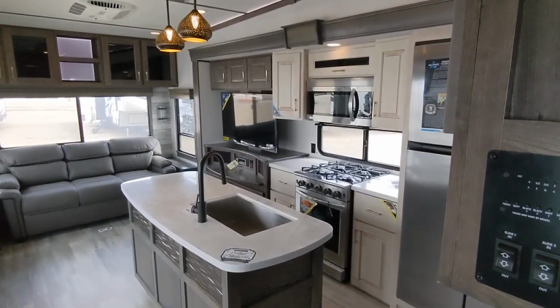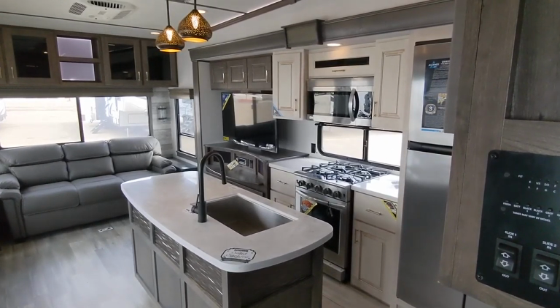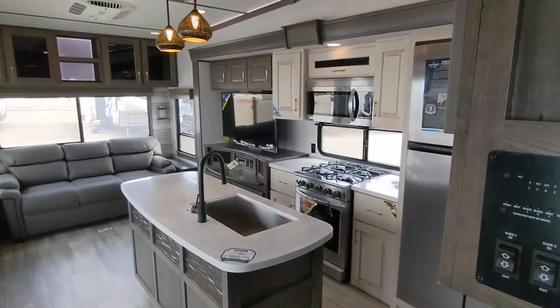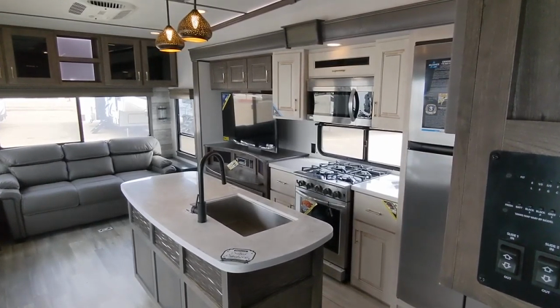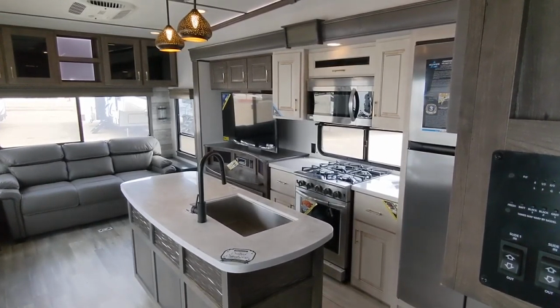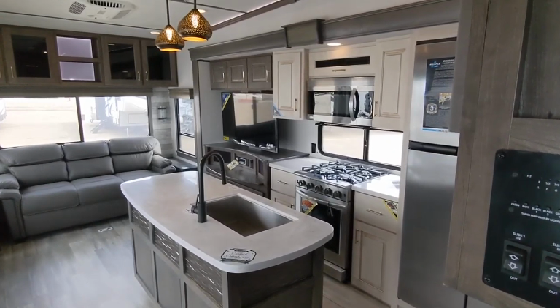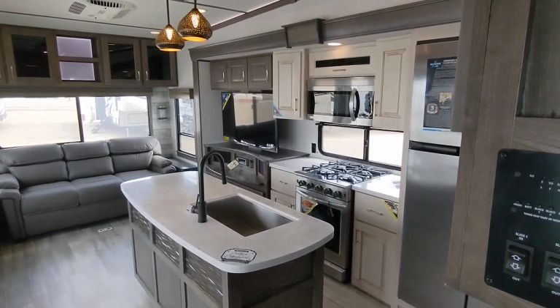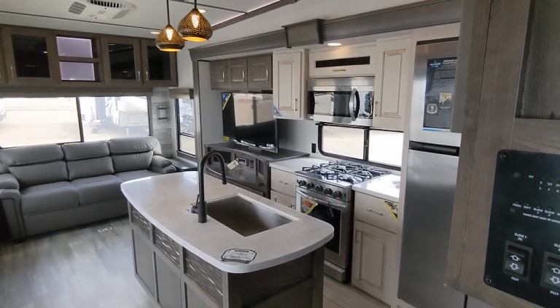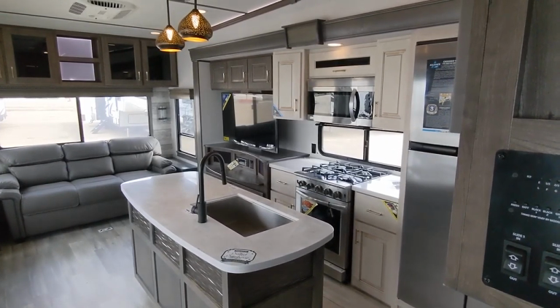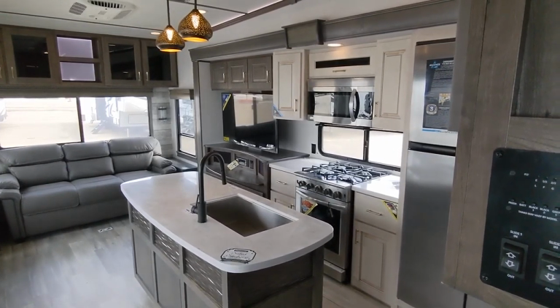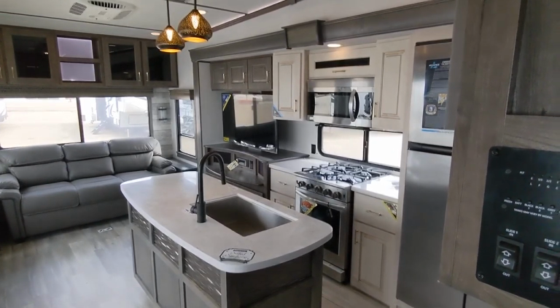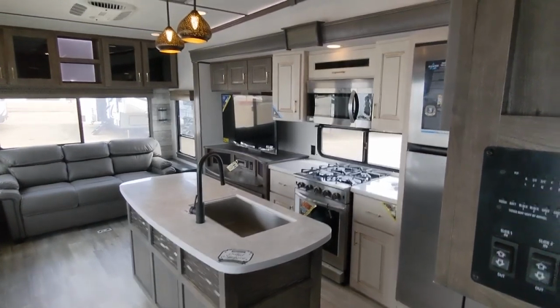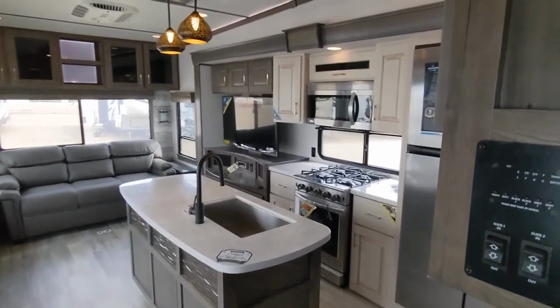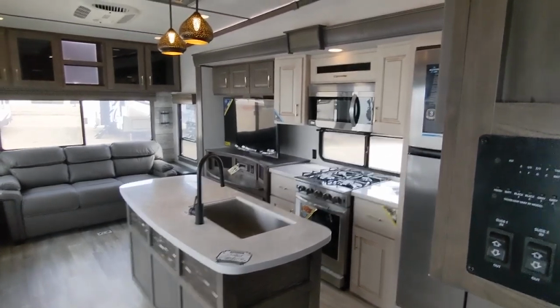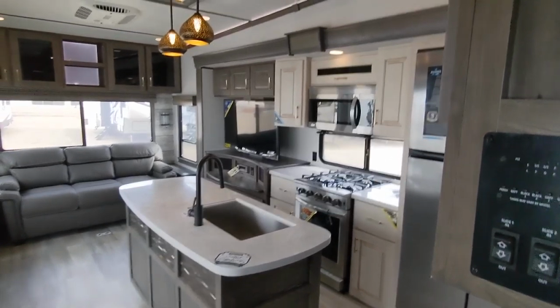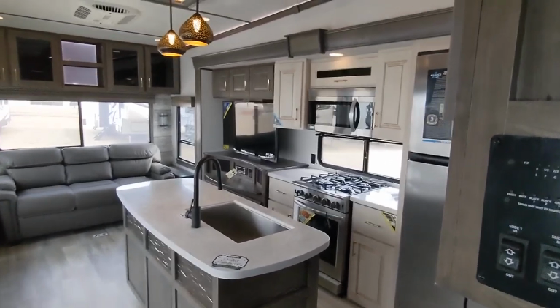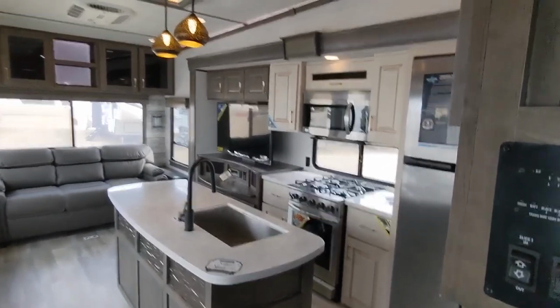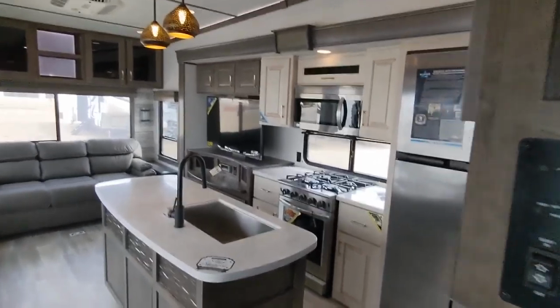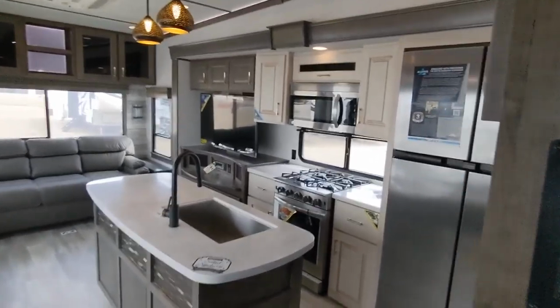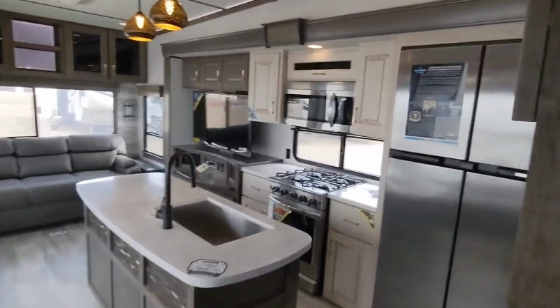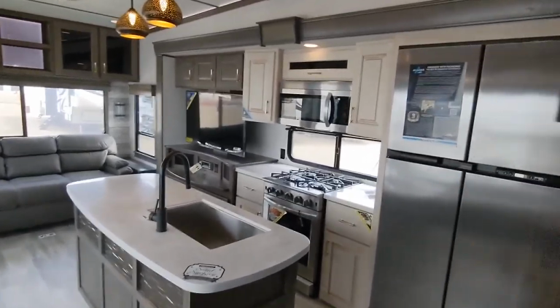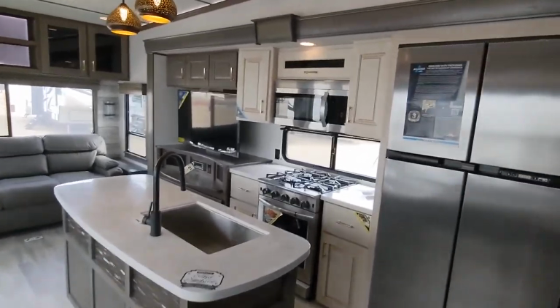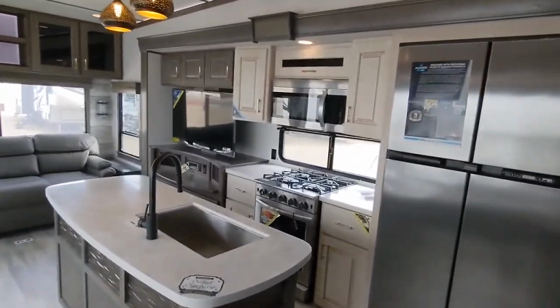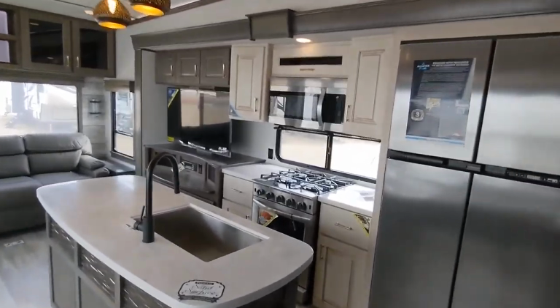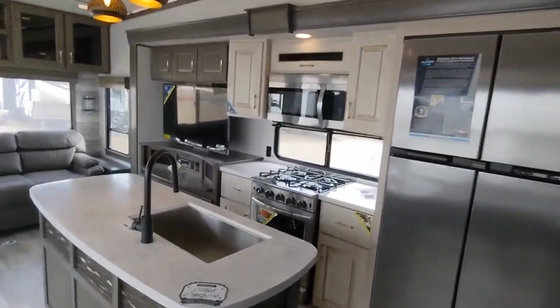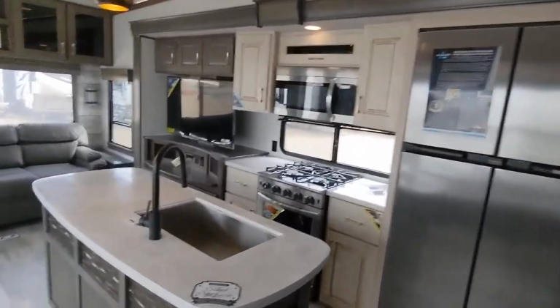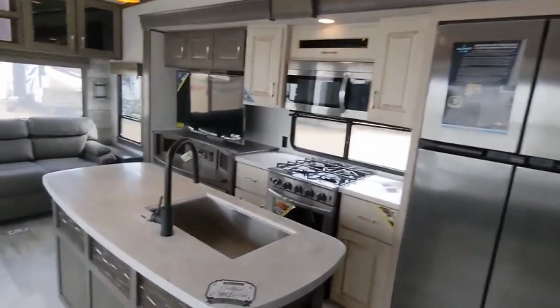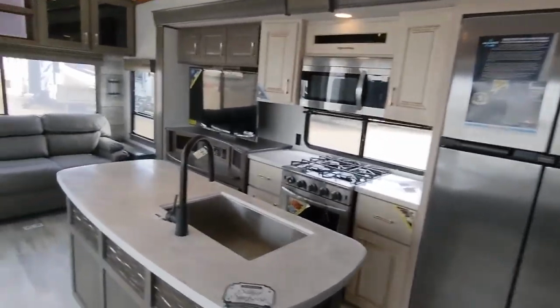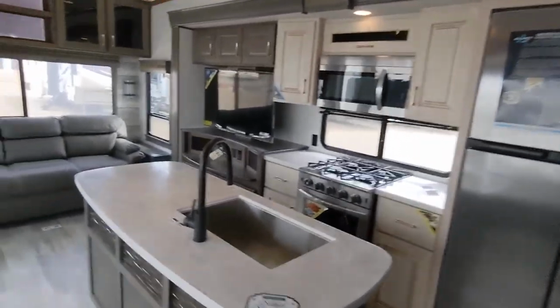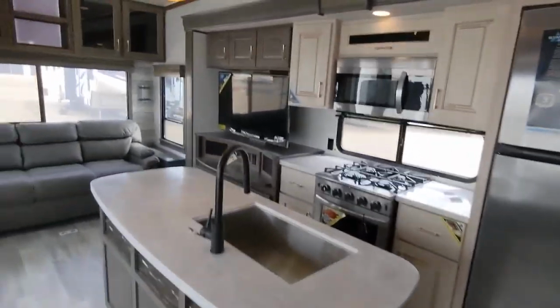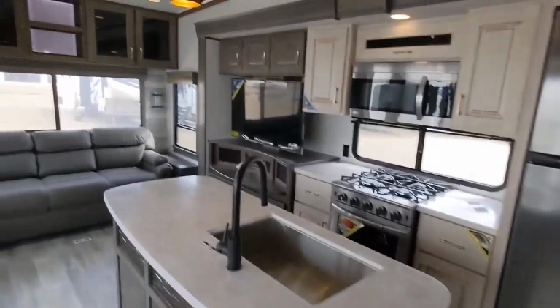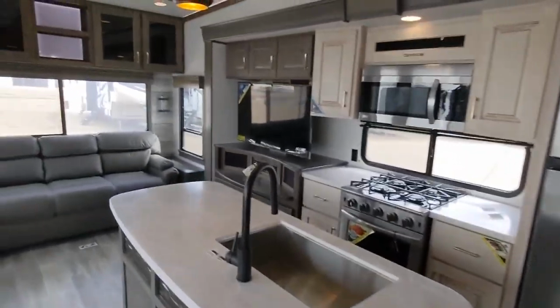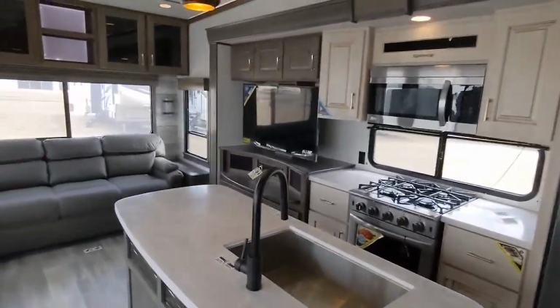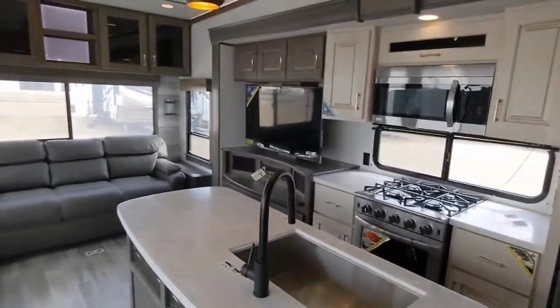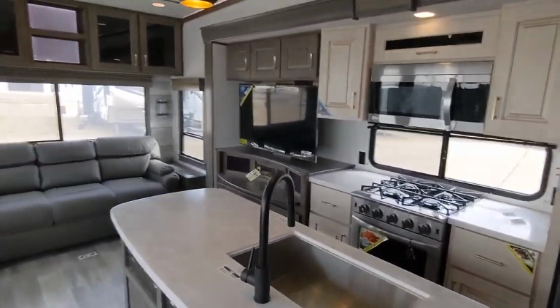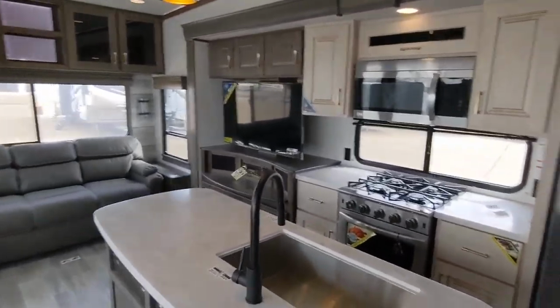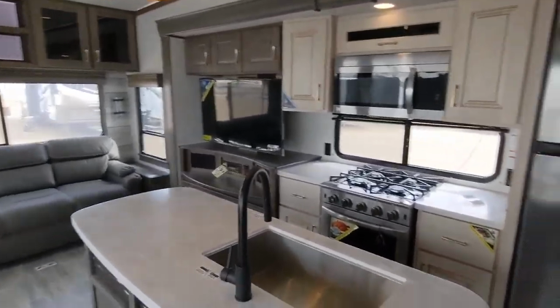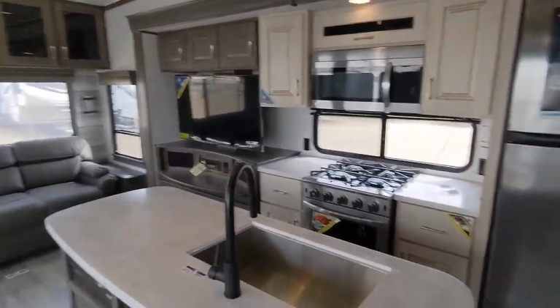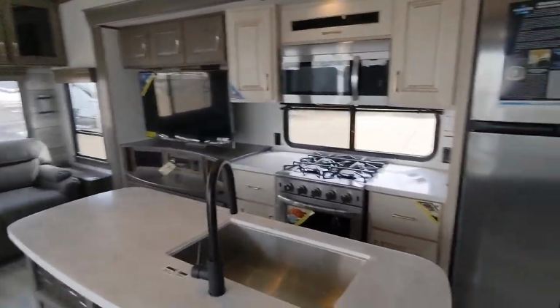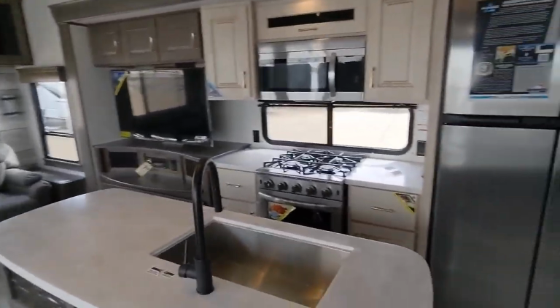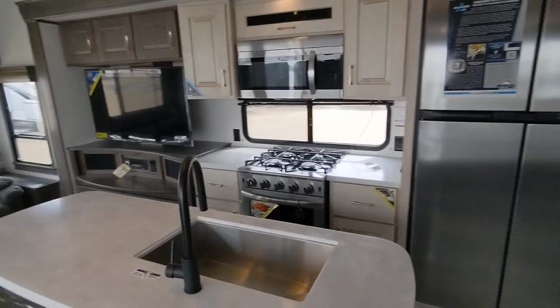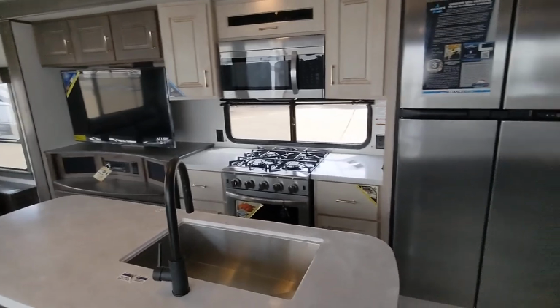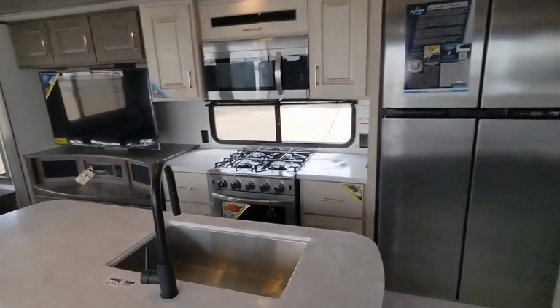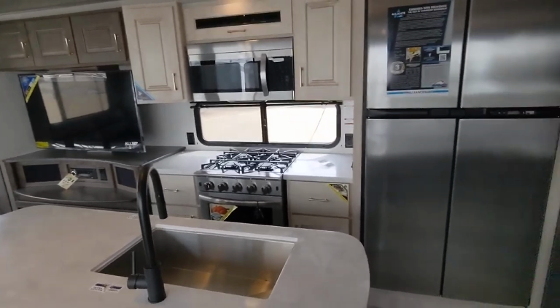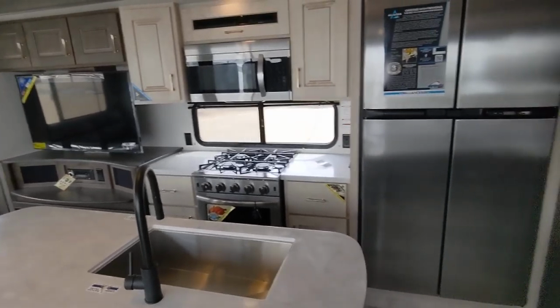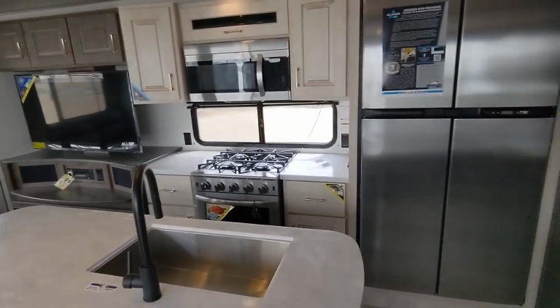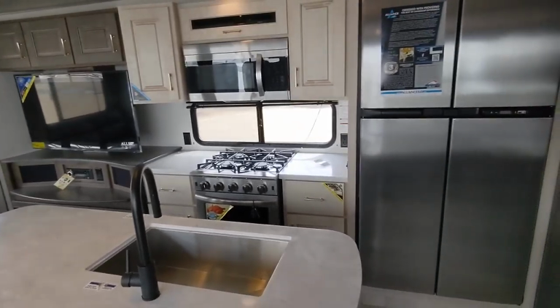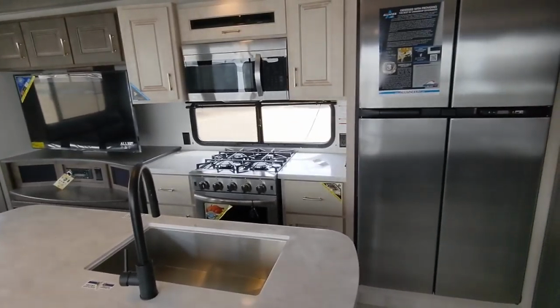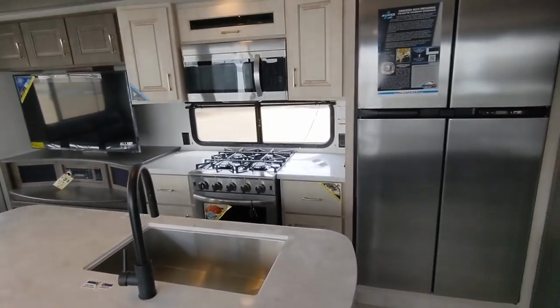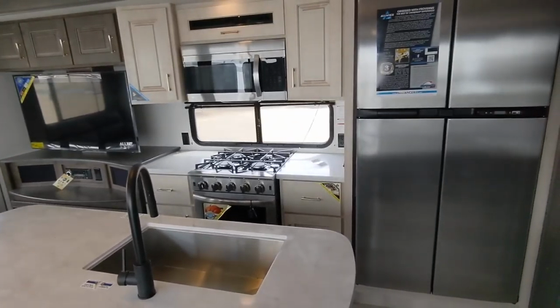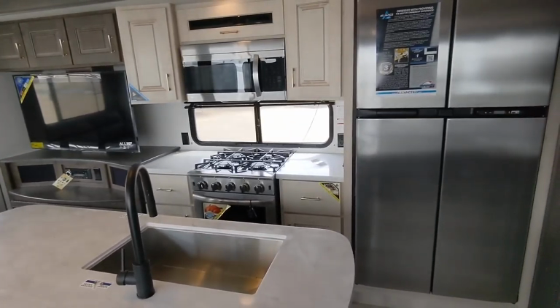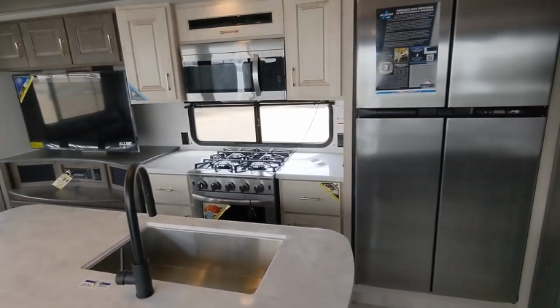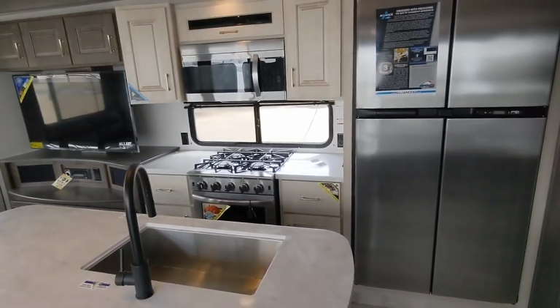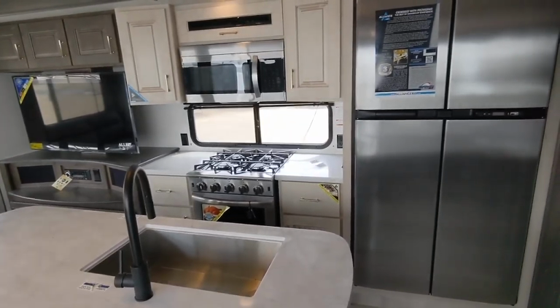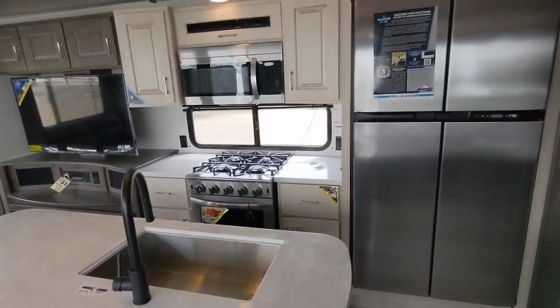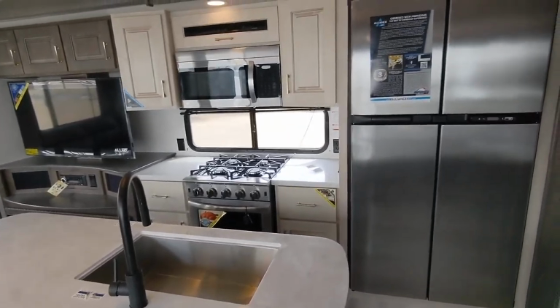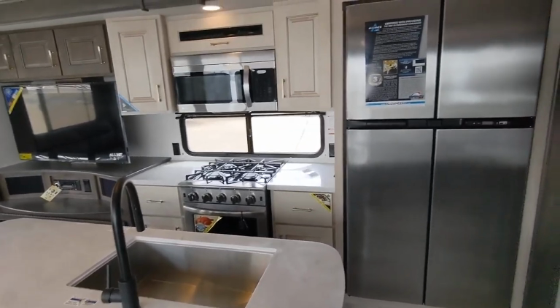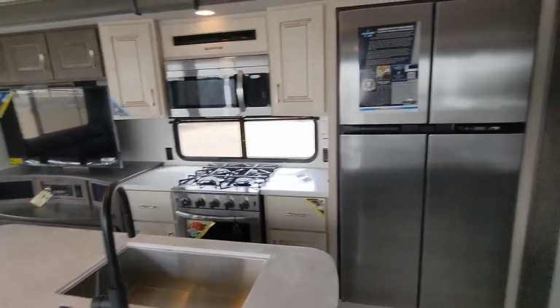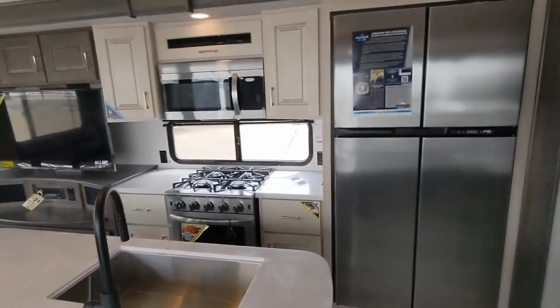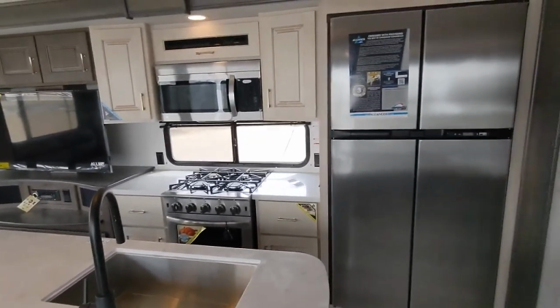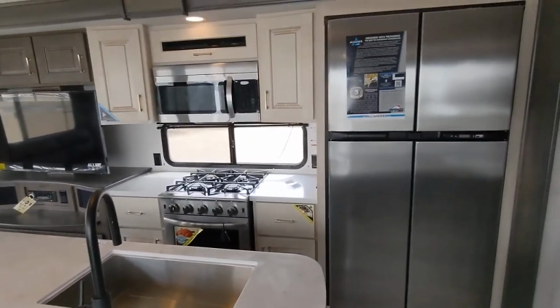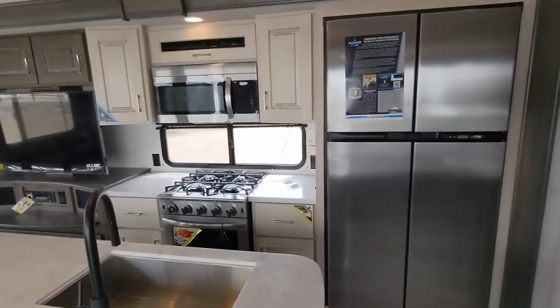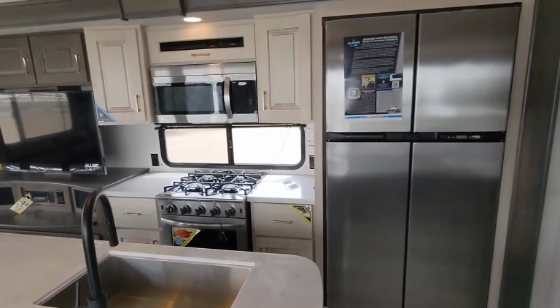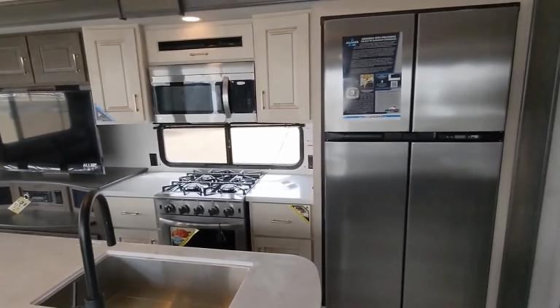Hey Brent, Wes with GoRV here. I got the trailer opened up here, so I am going to go through this Alliance with you. It is that 31 footer.